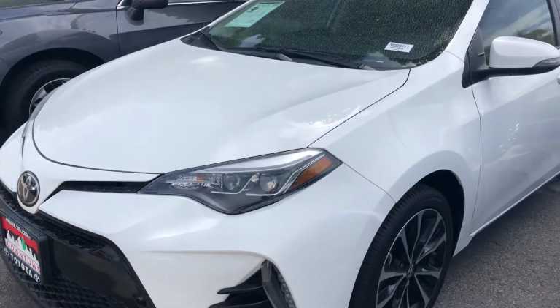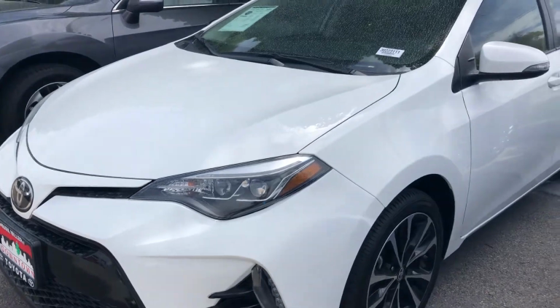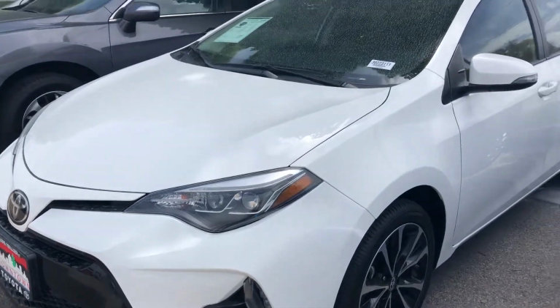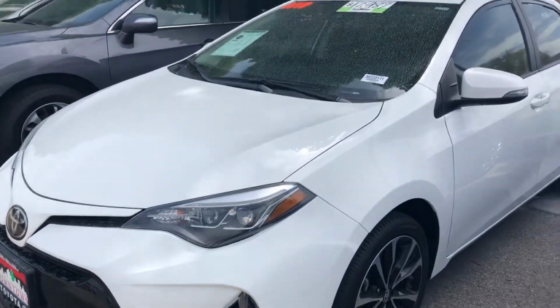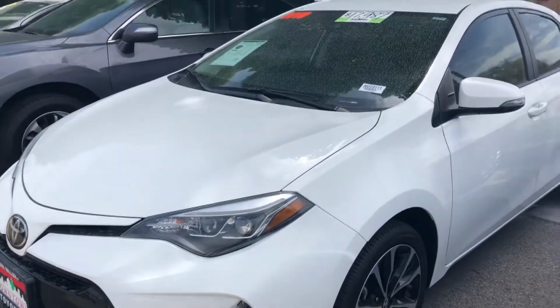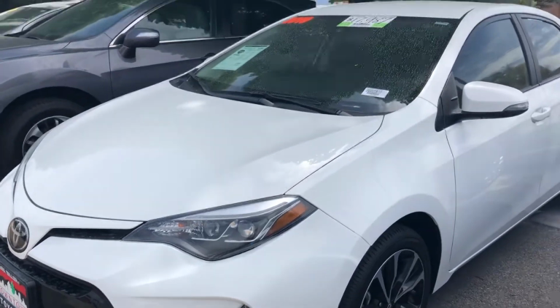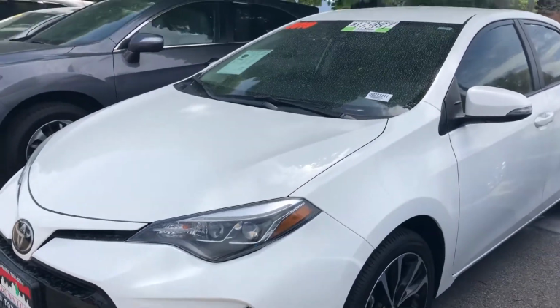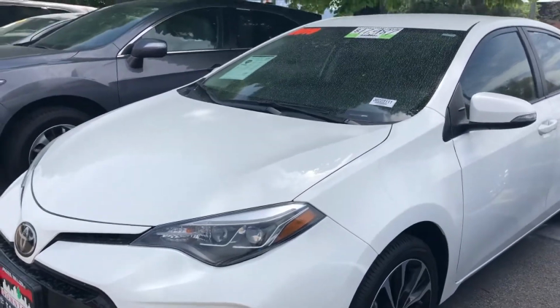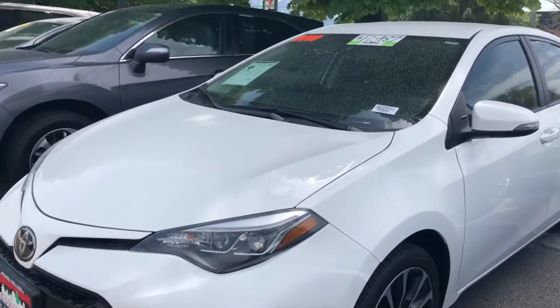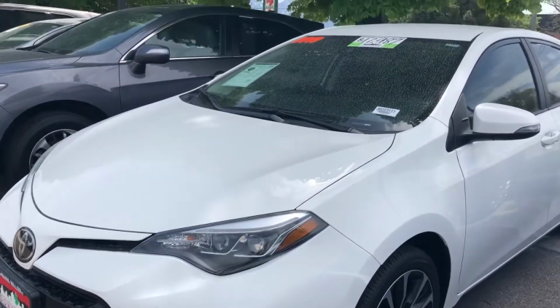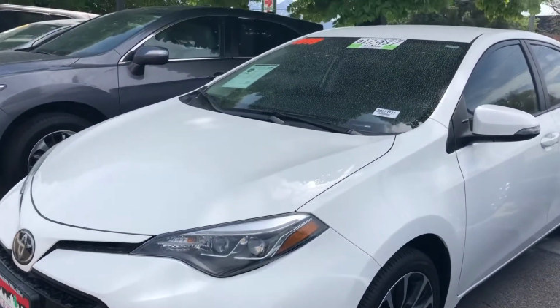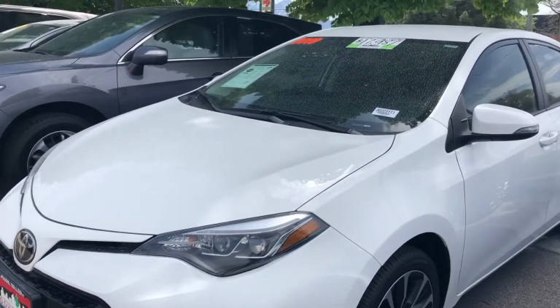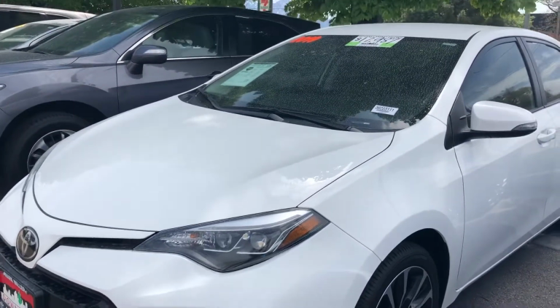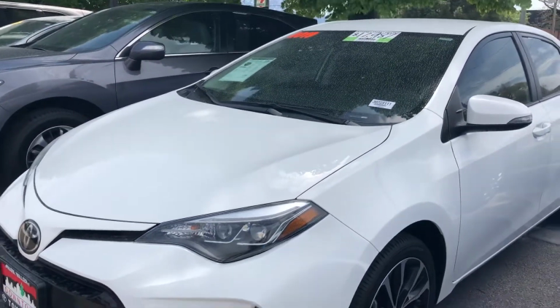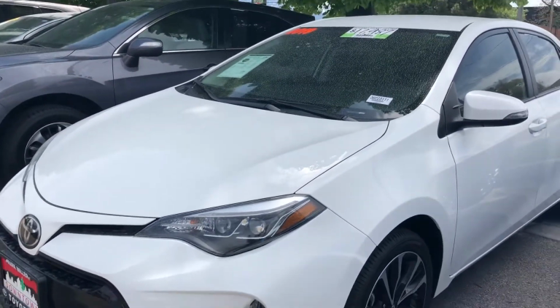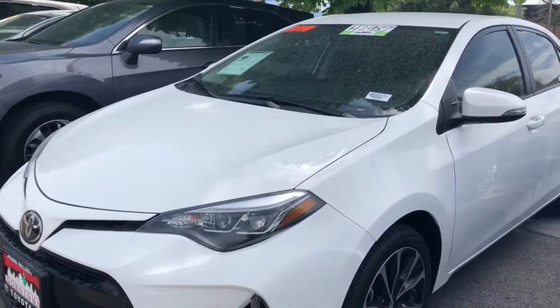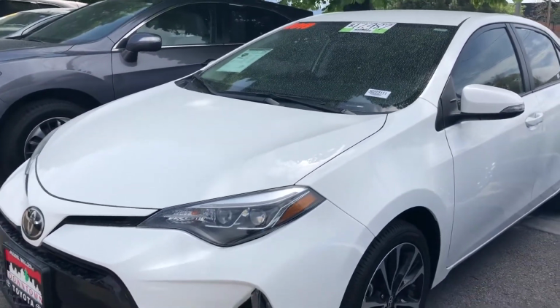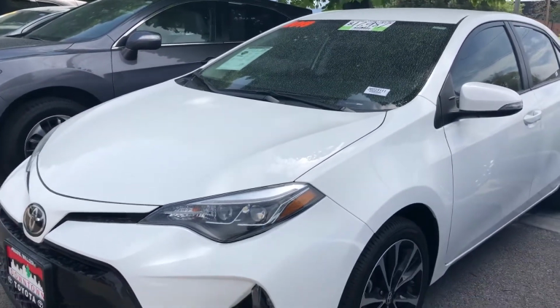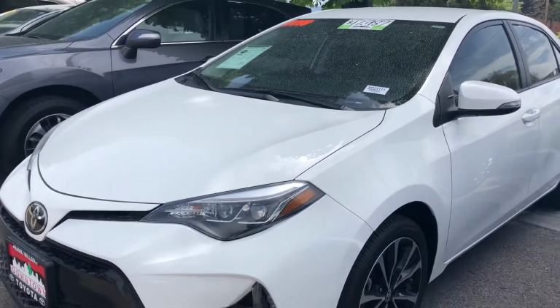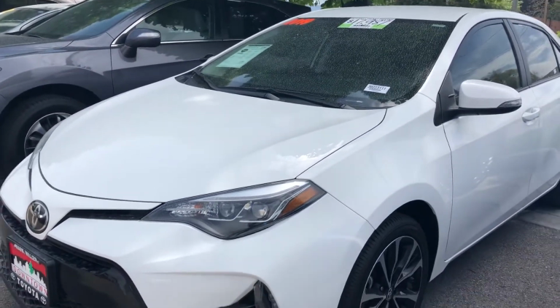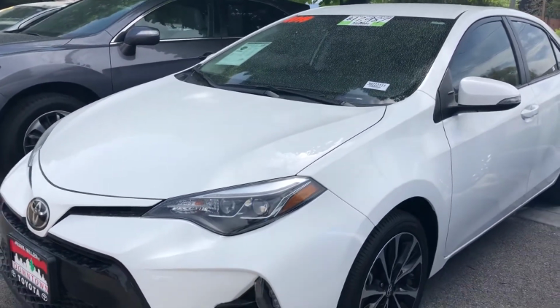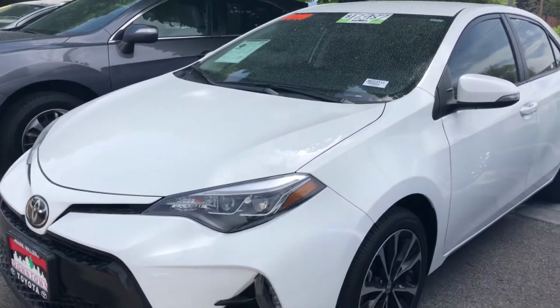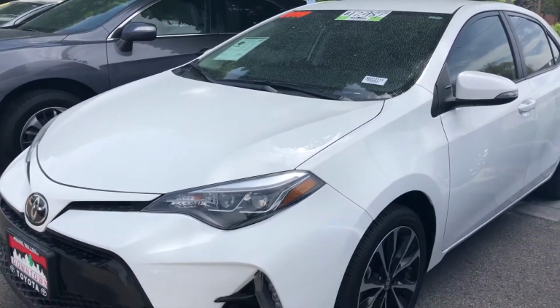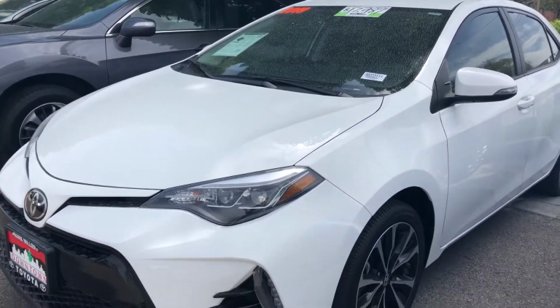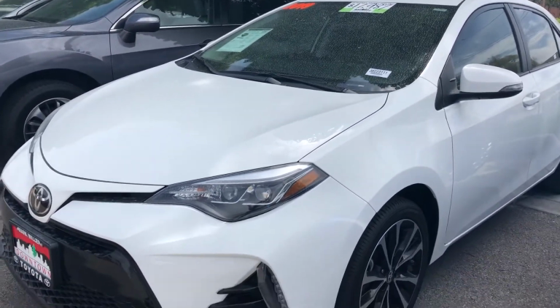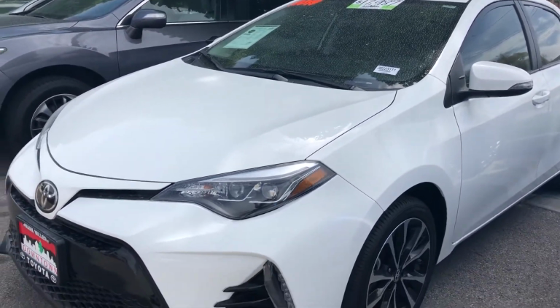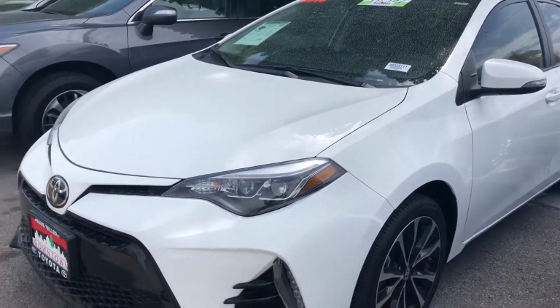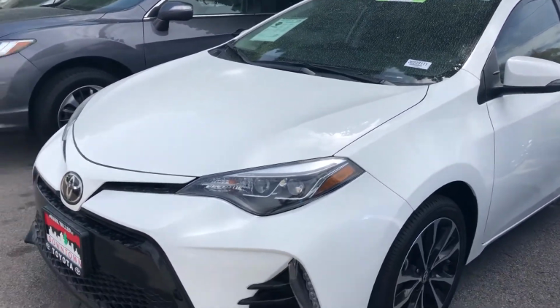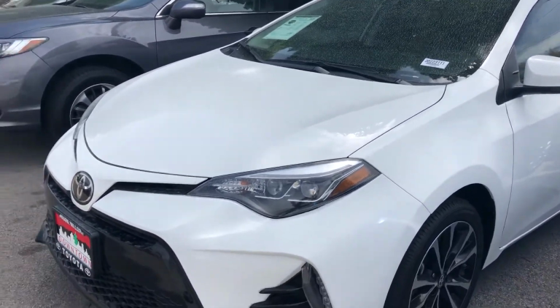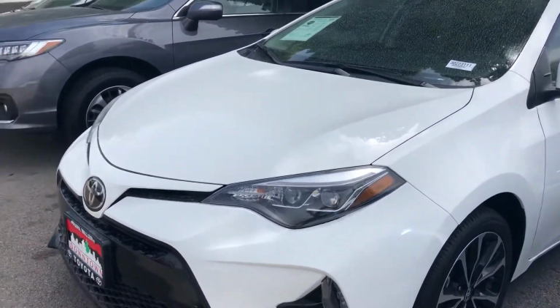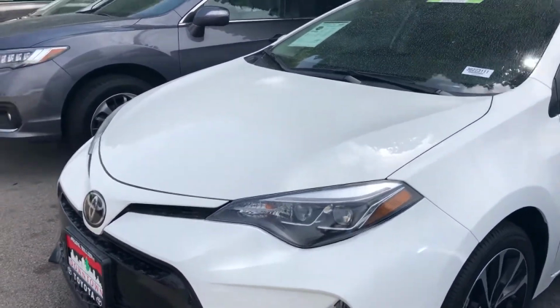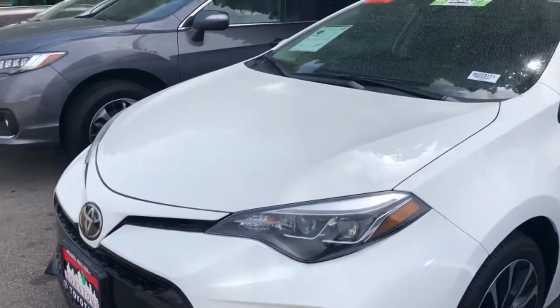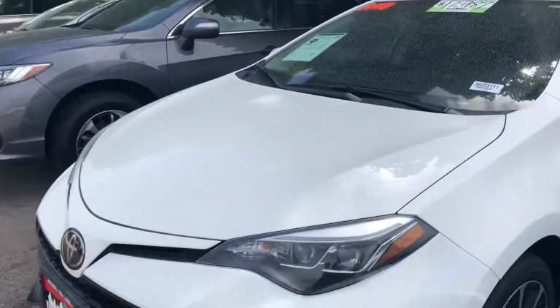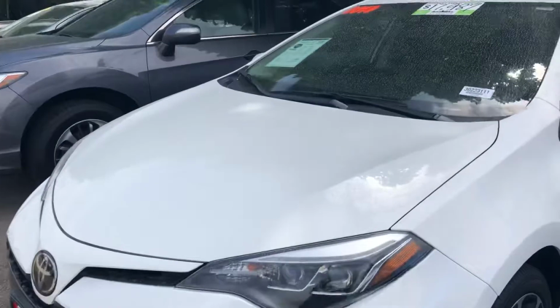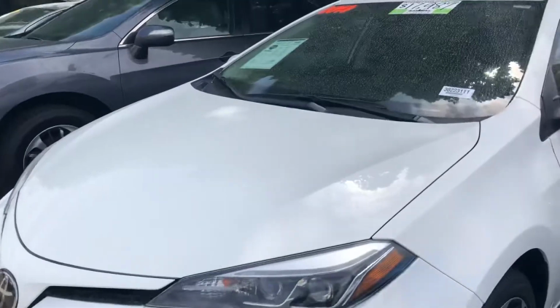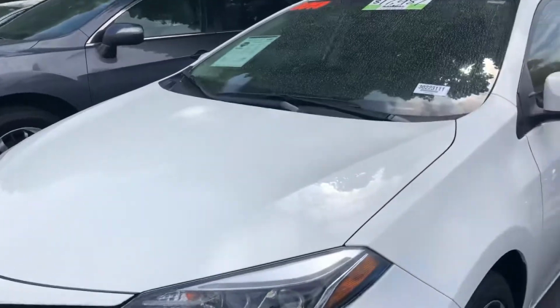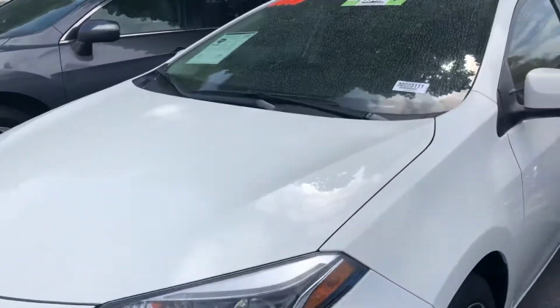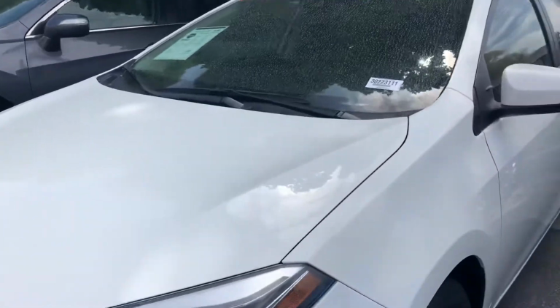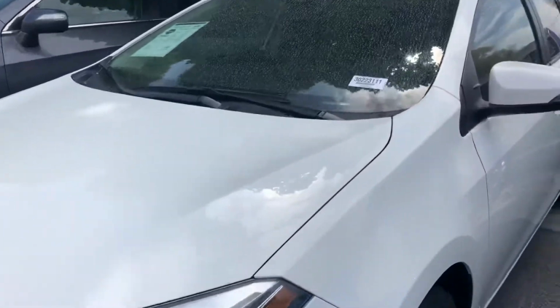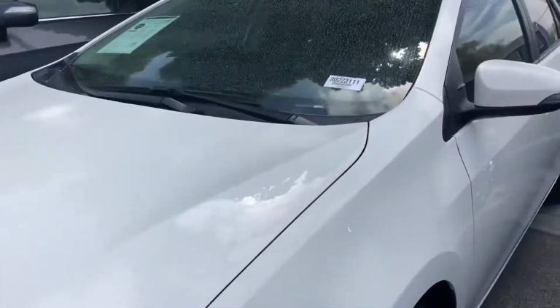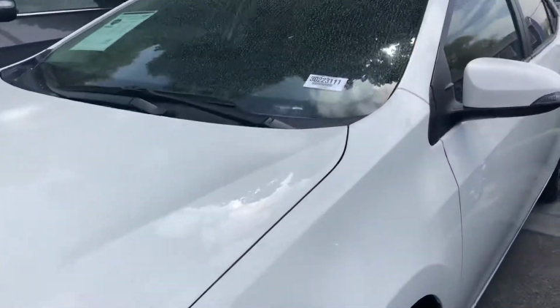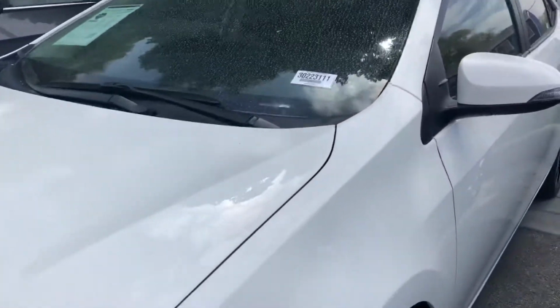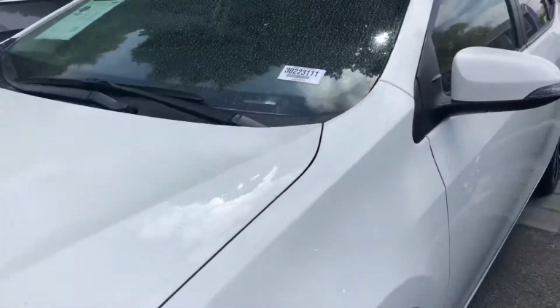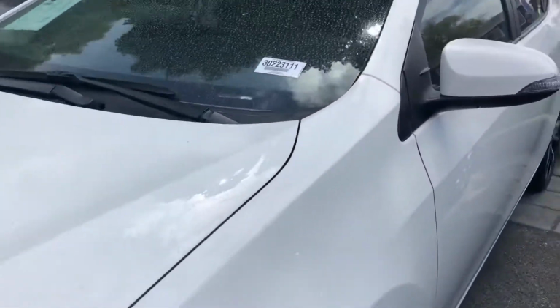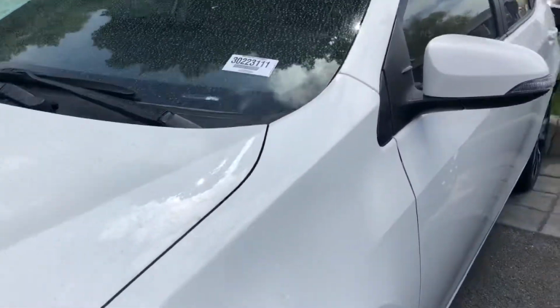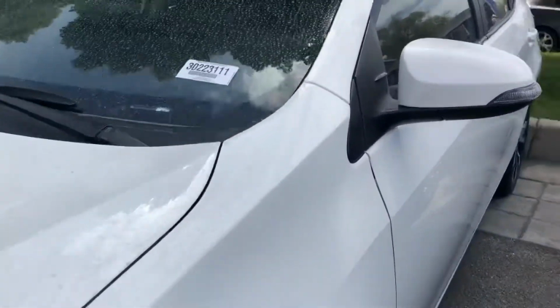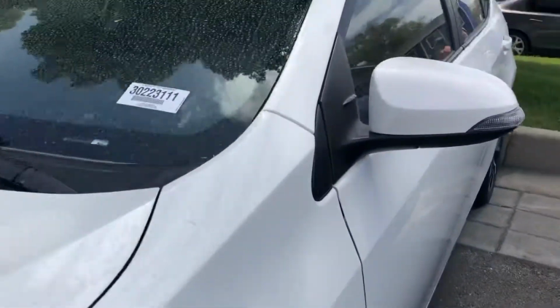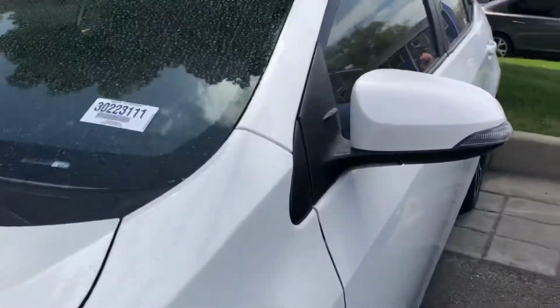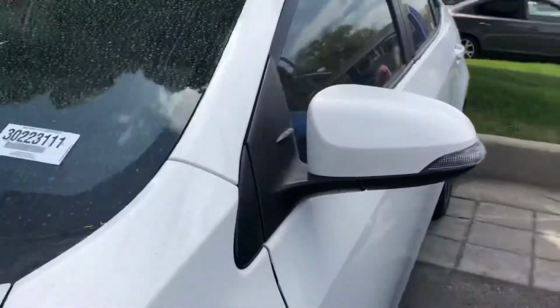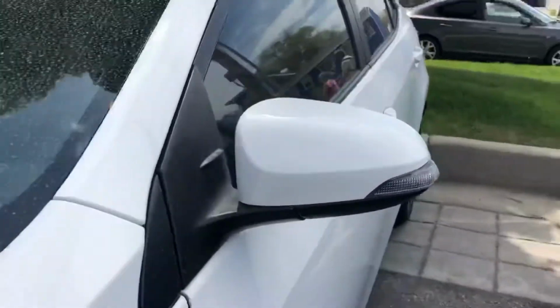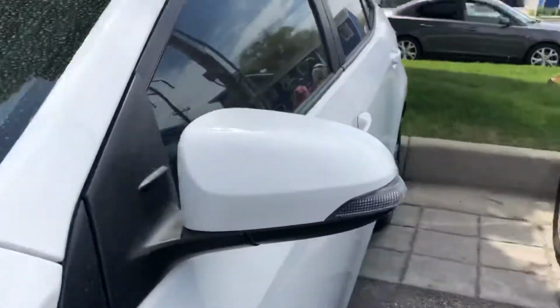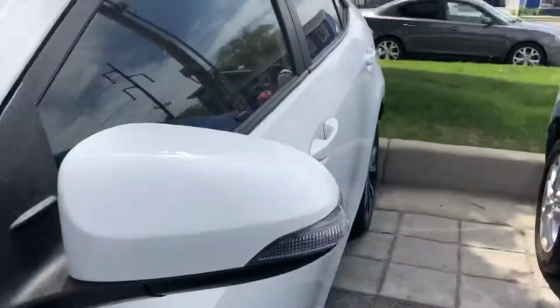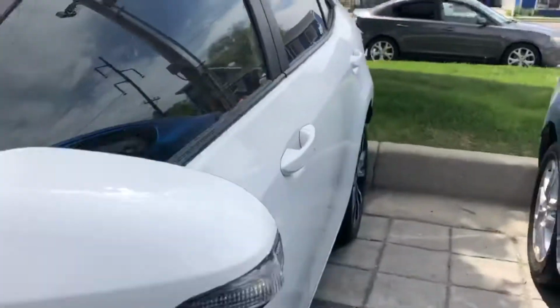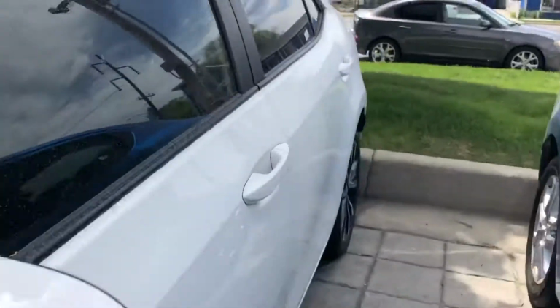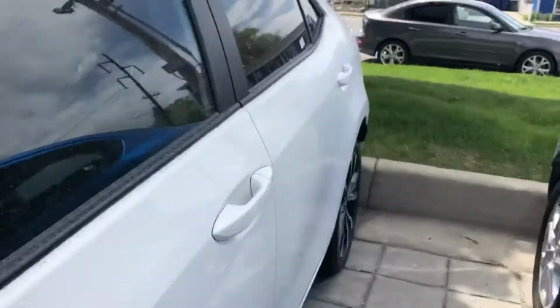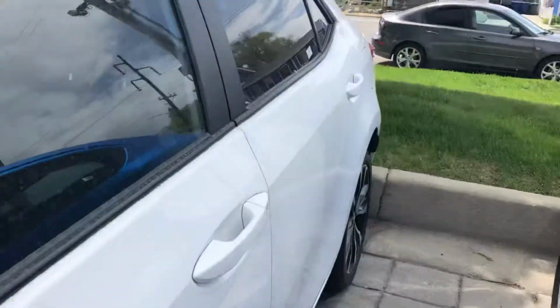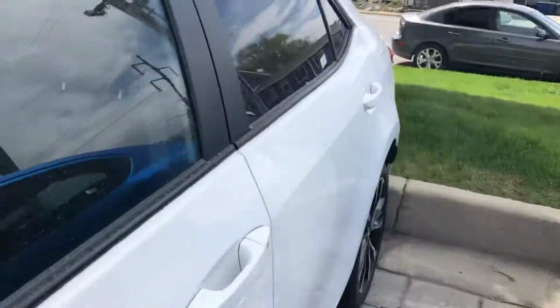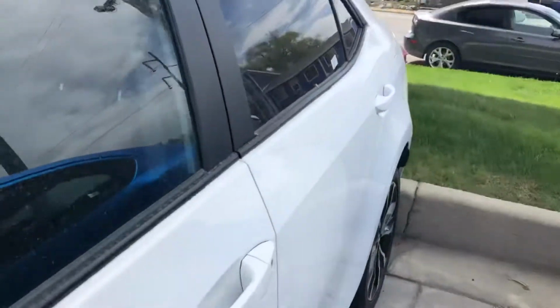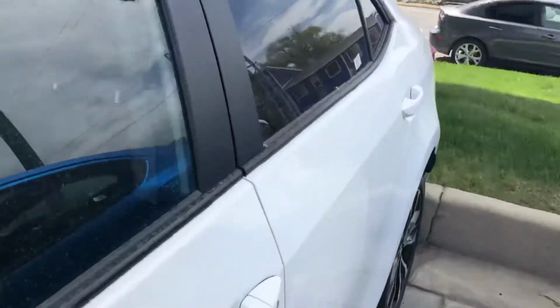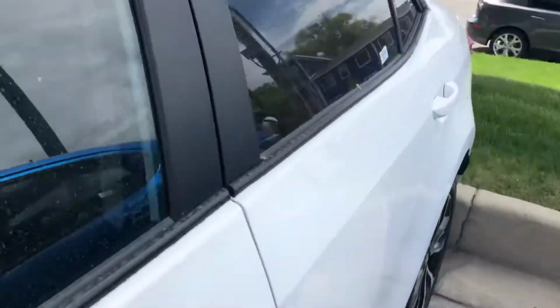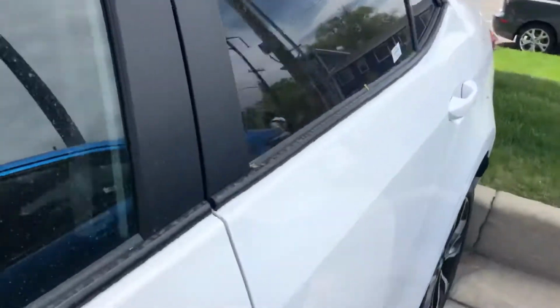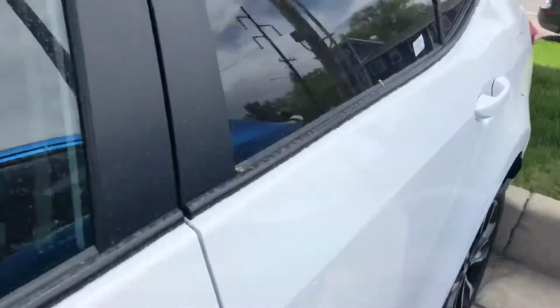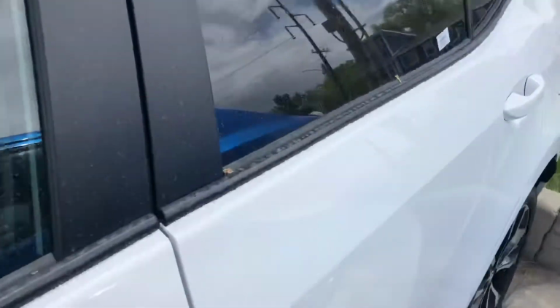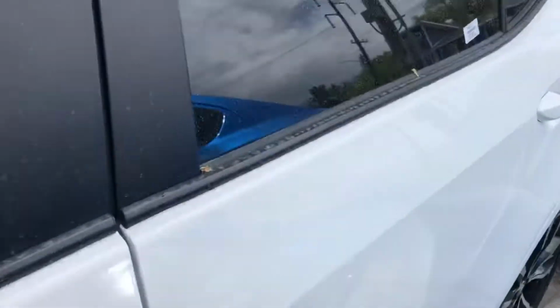Hi Mark! This is Sam here with Mark Miller Toyota. Right here I have for you our 2019 Toyota Corolla SE in the color white.